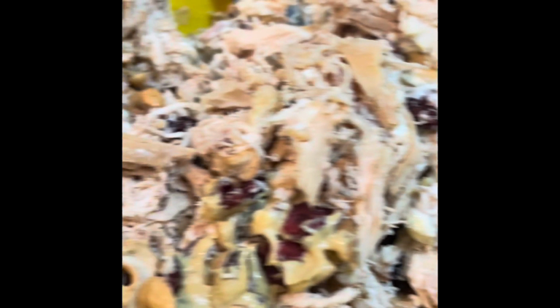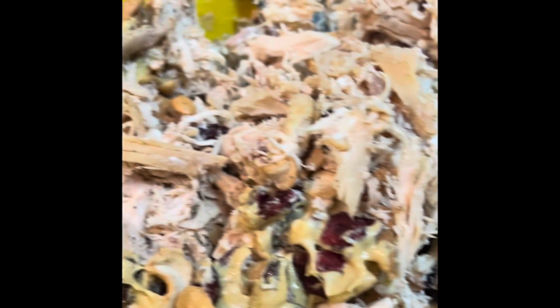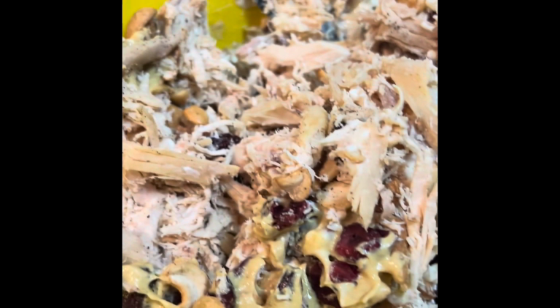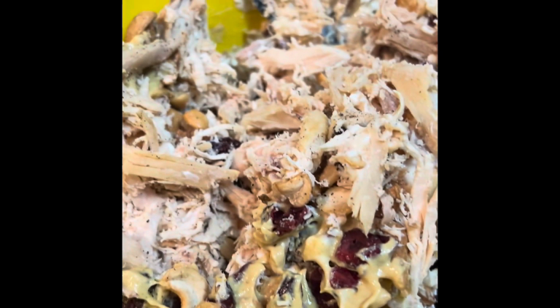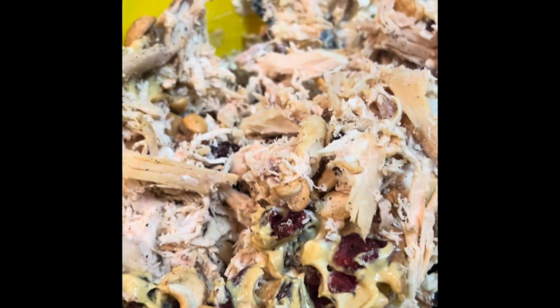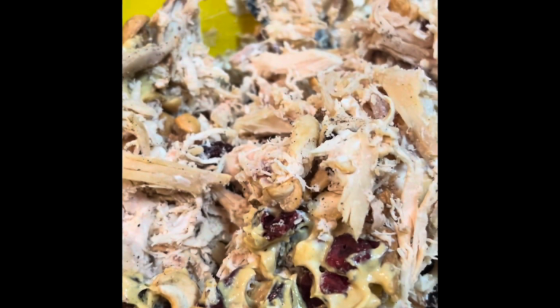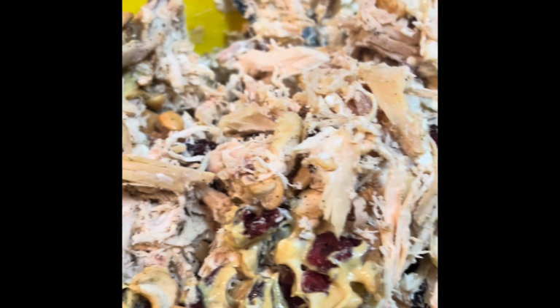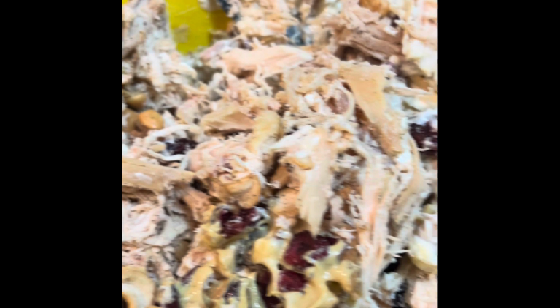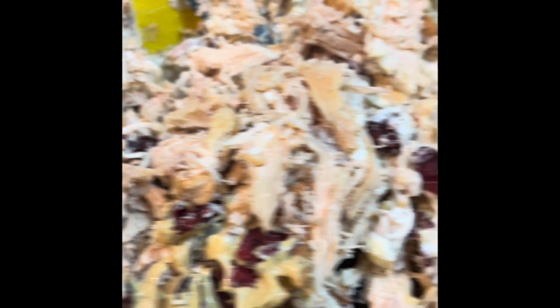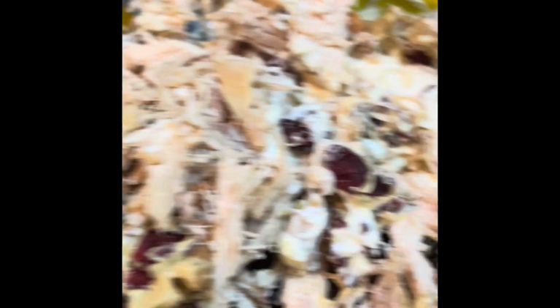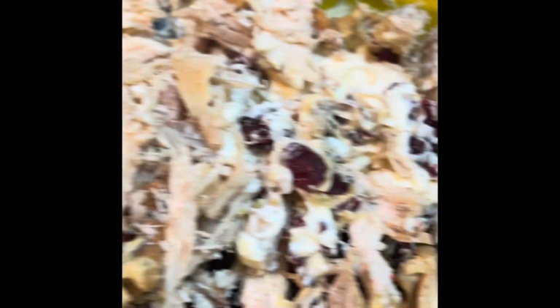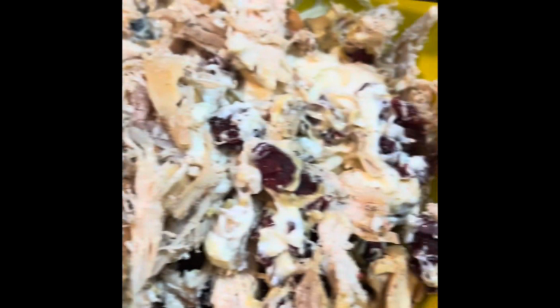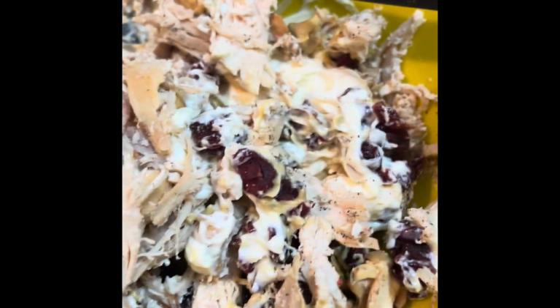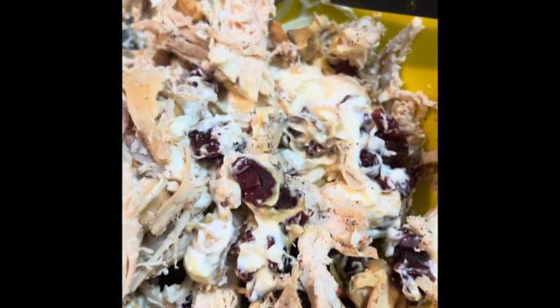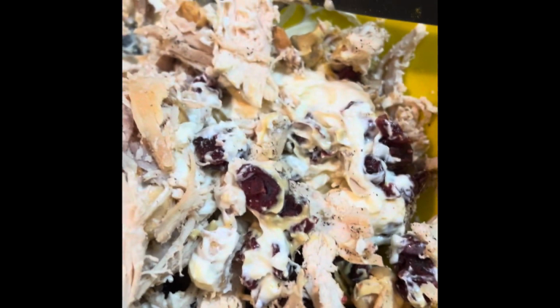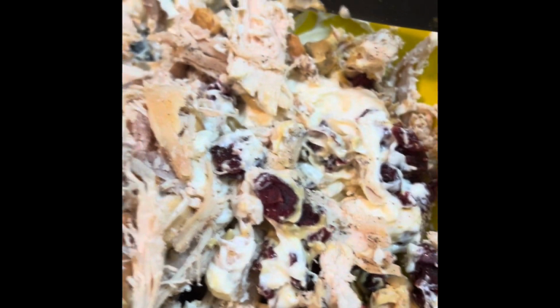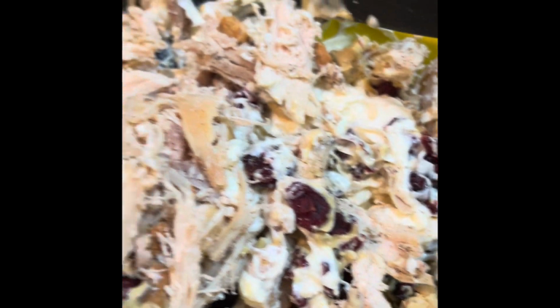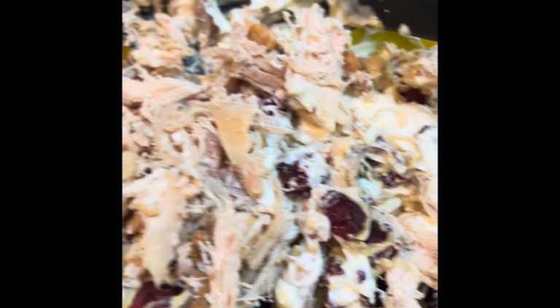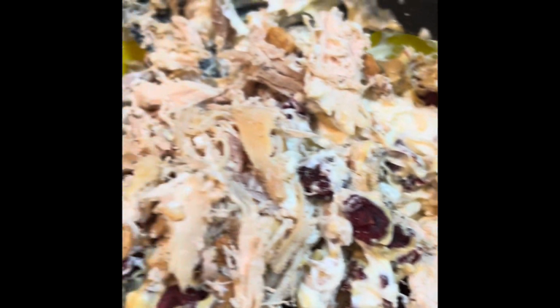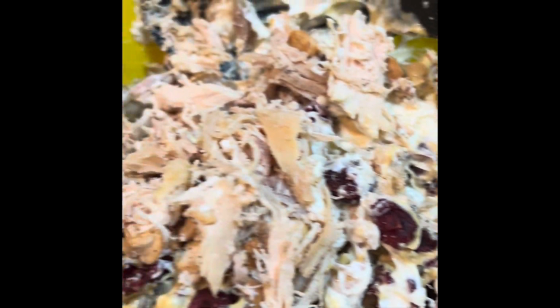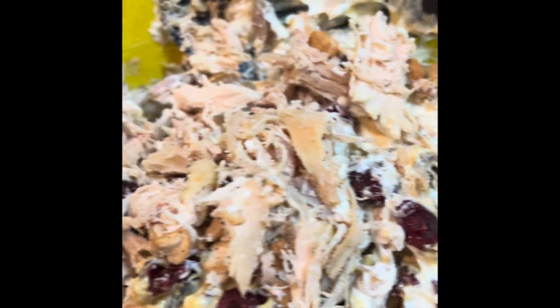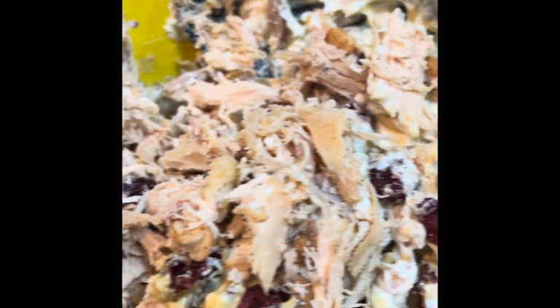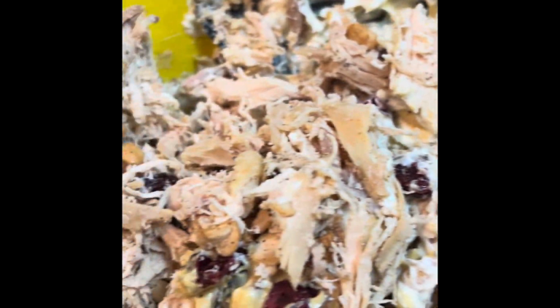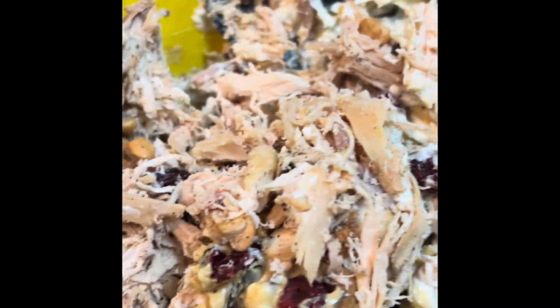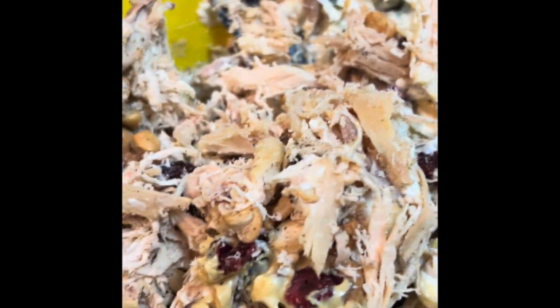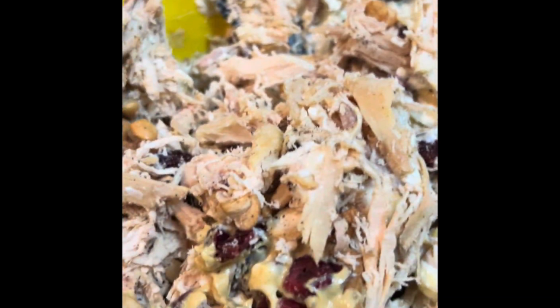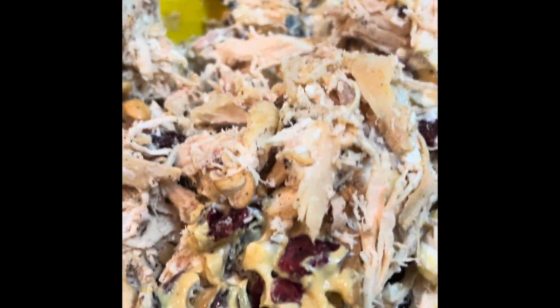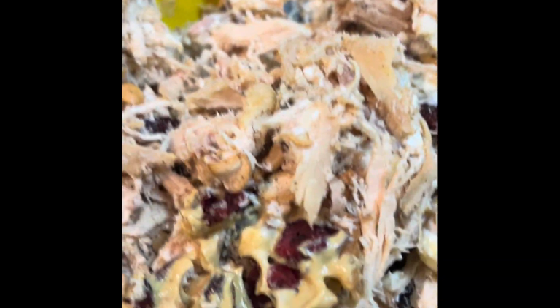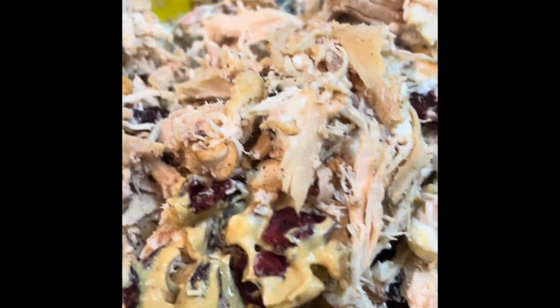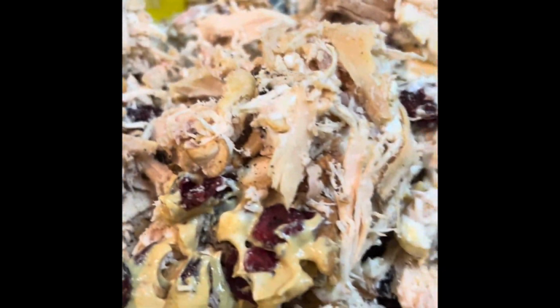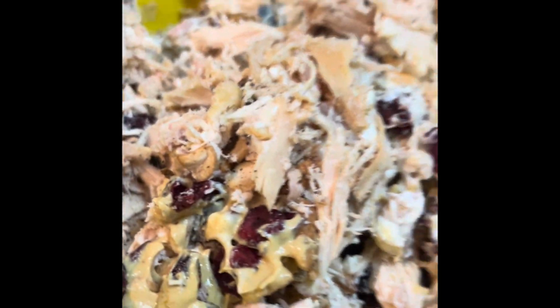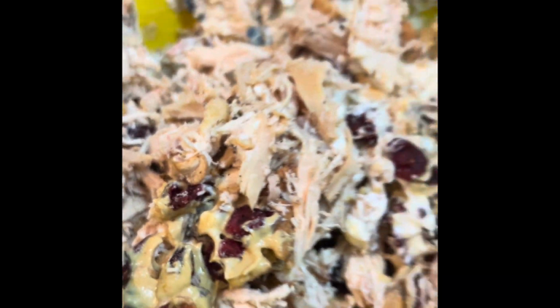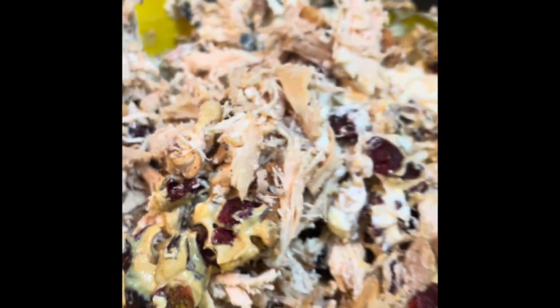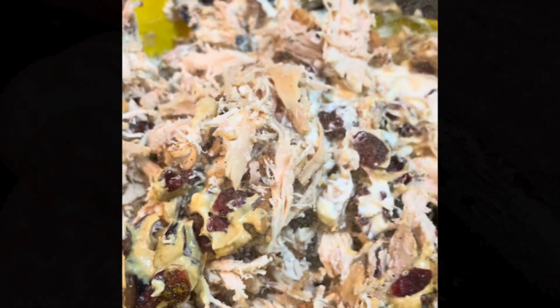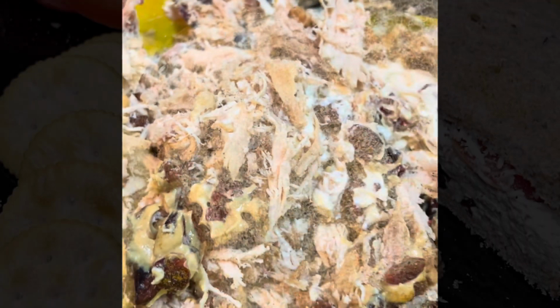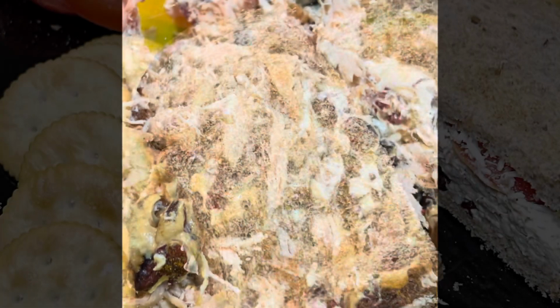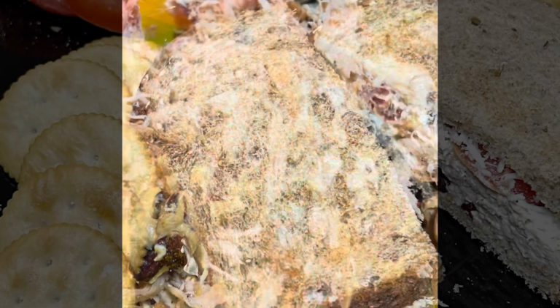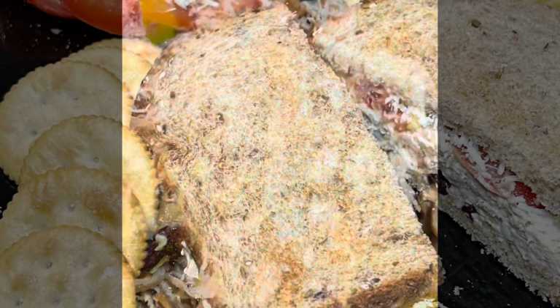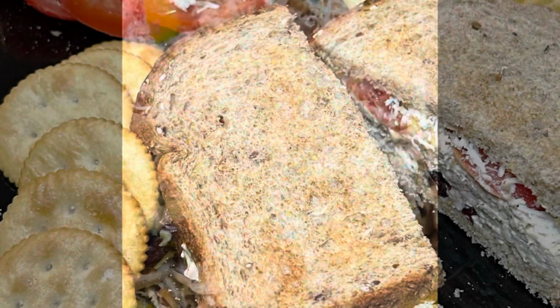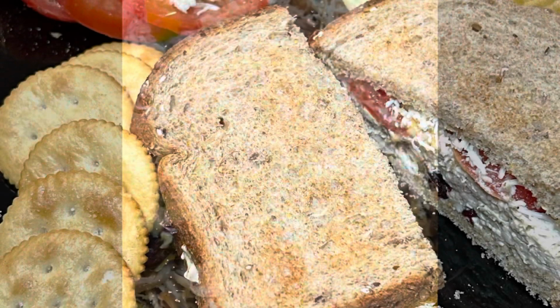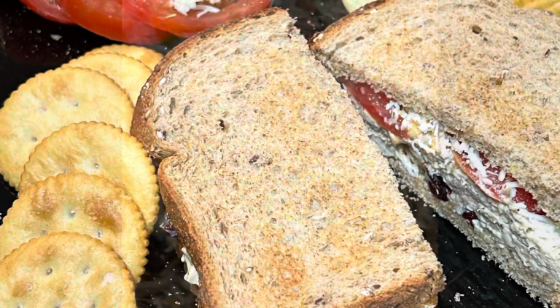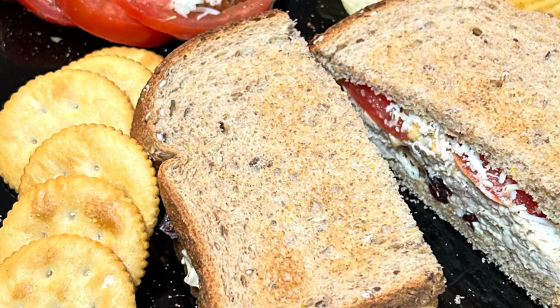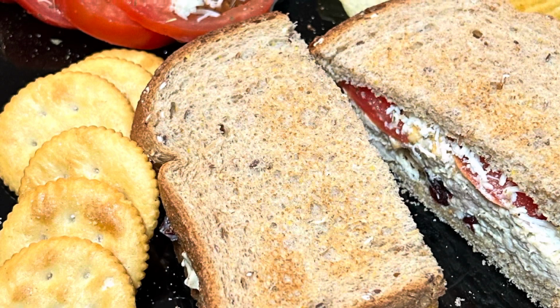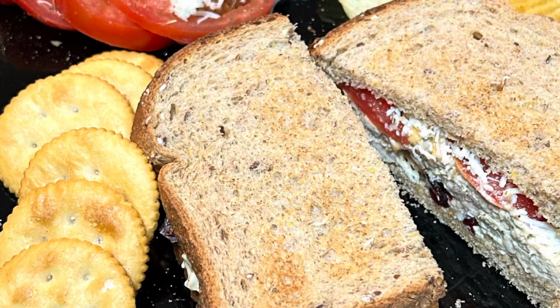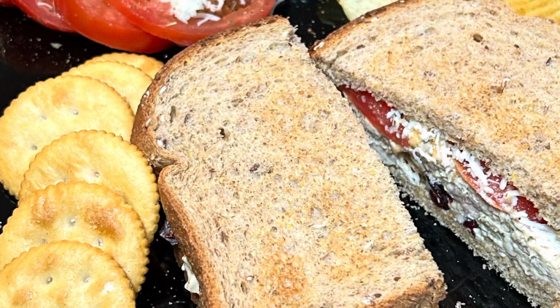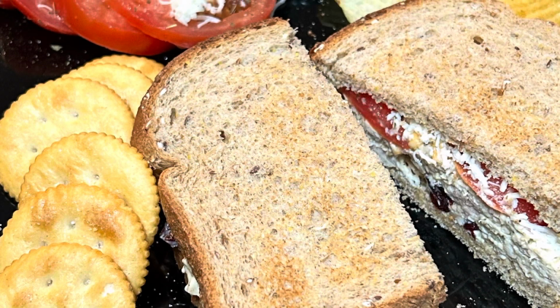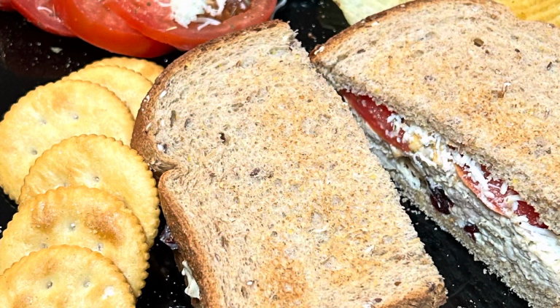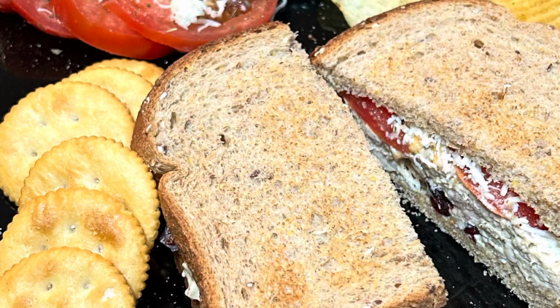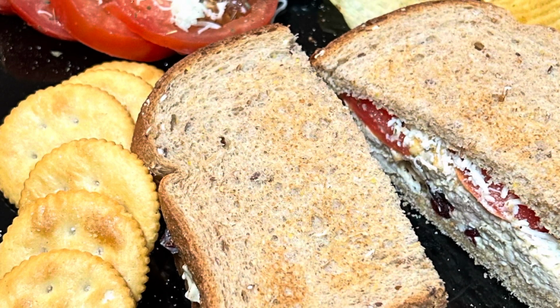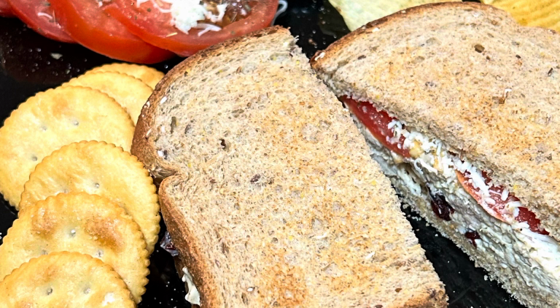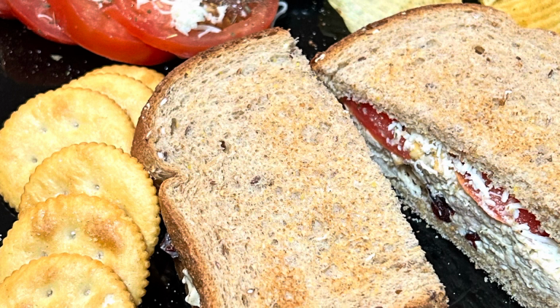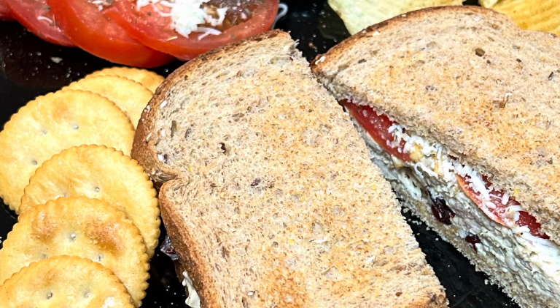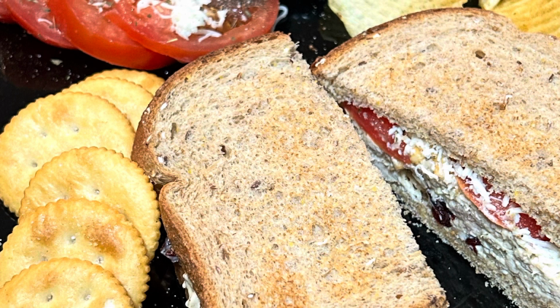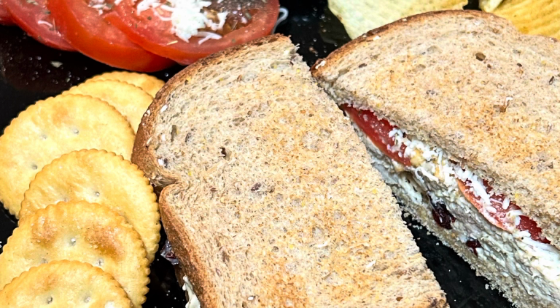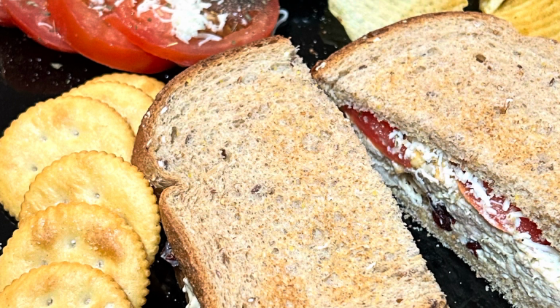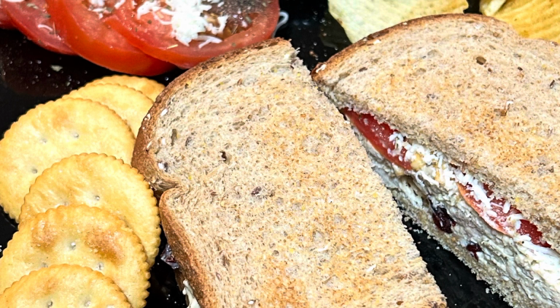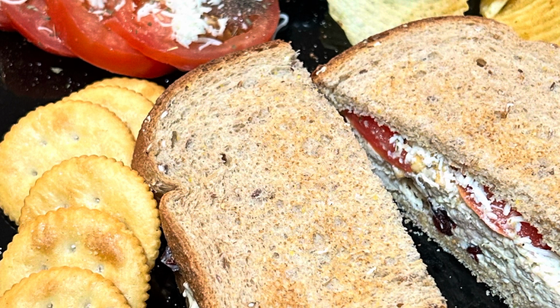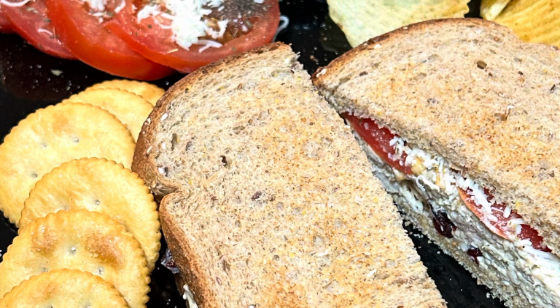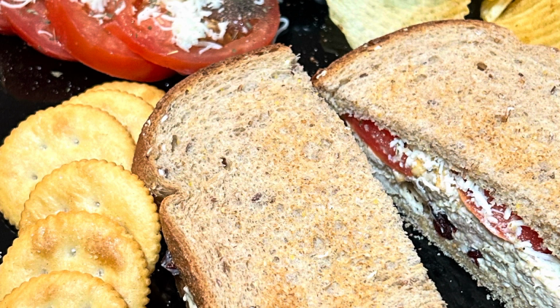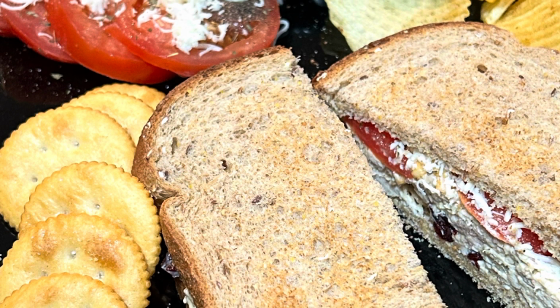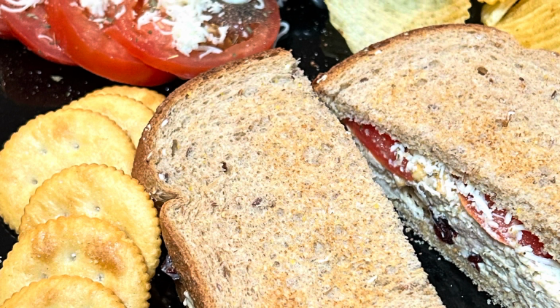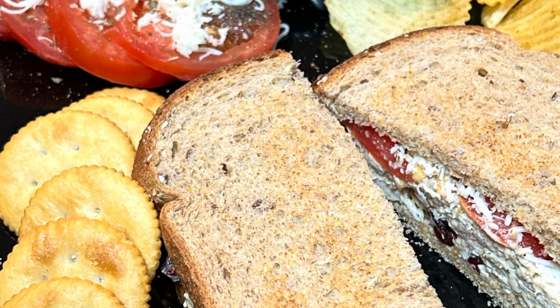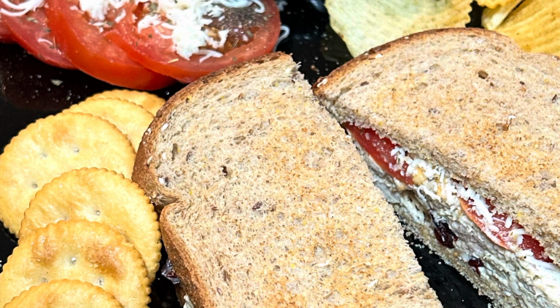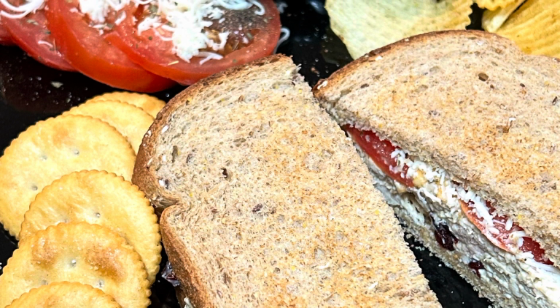Once you have it all shredded you can just go ahead and mix it together. Enjoy! See you next time — love ya!